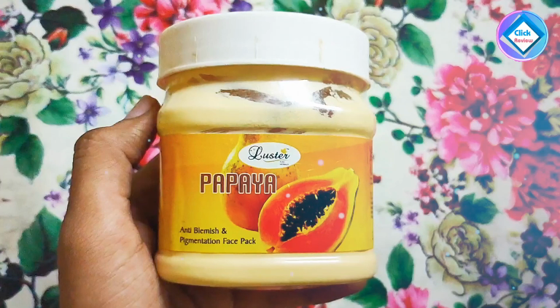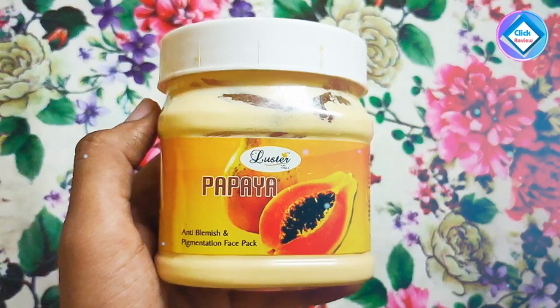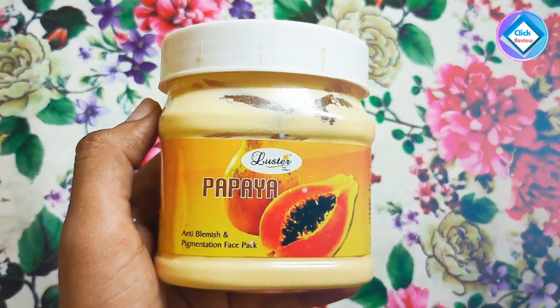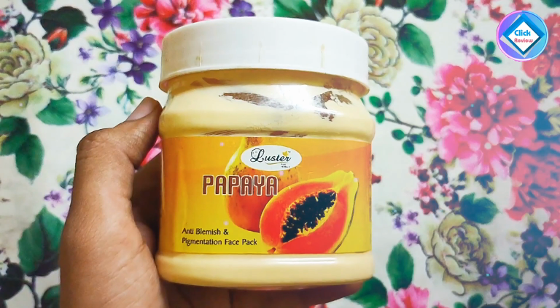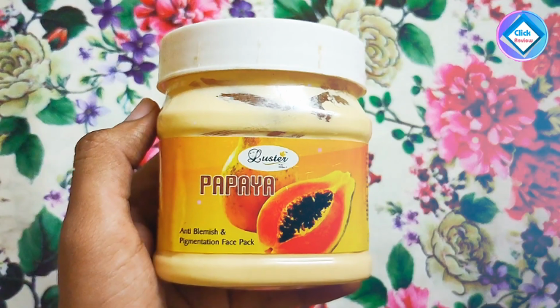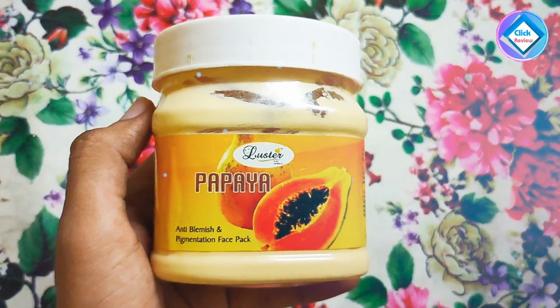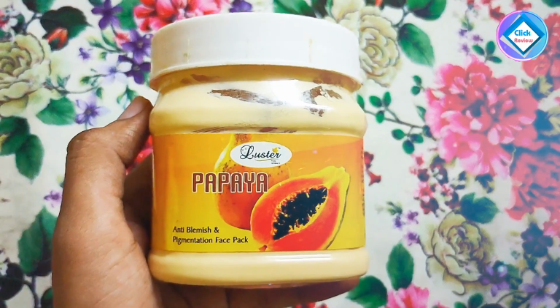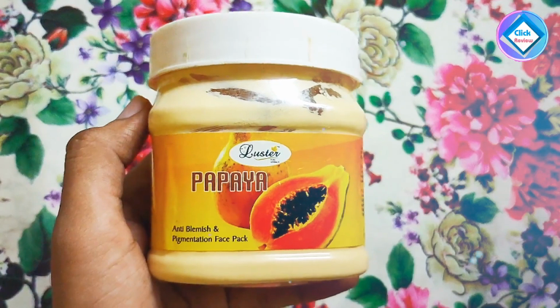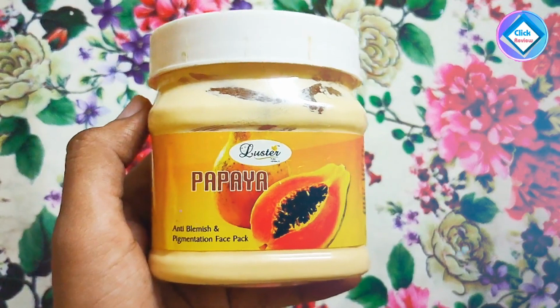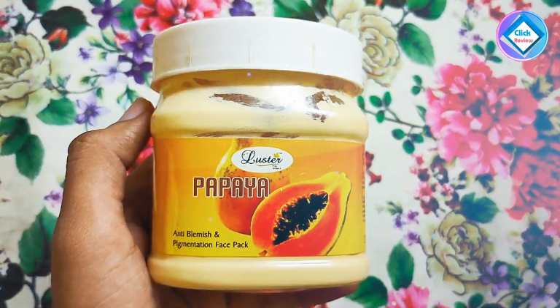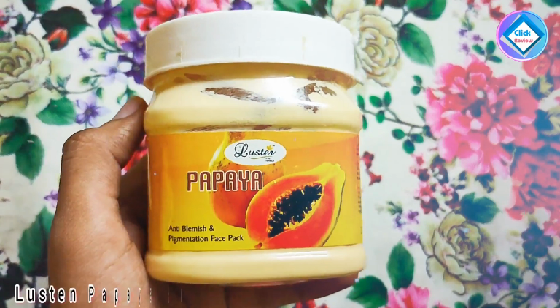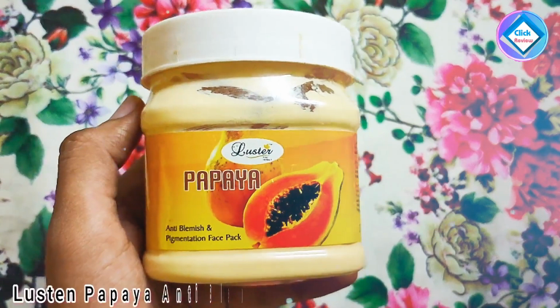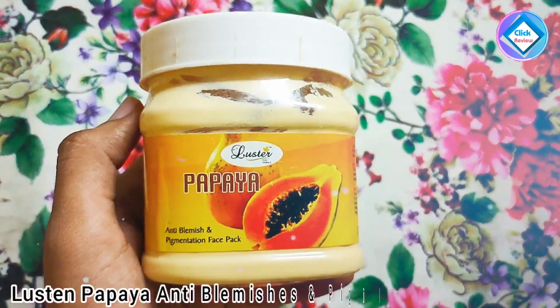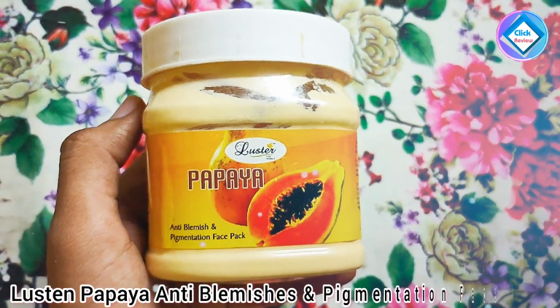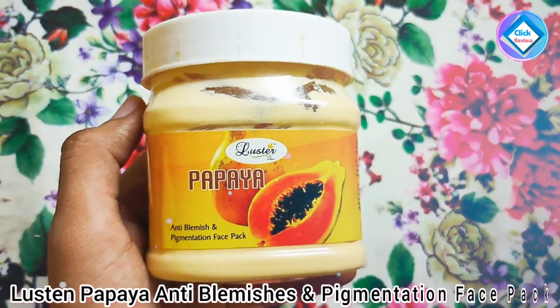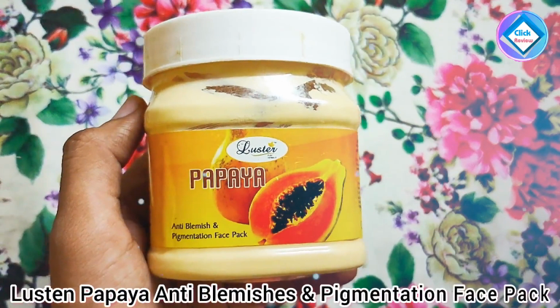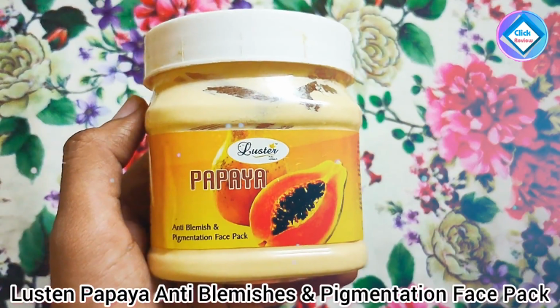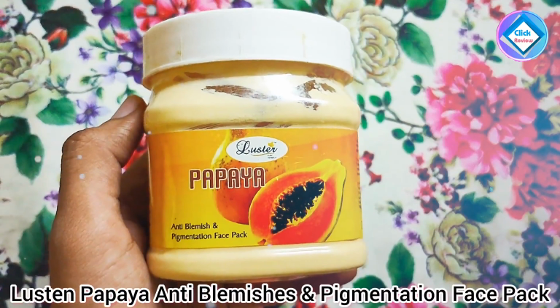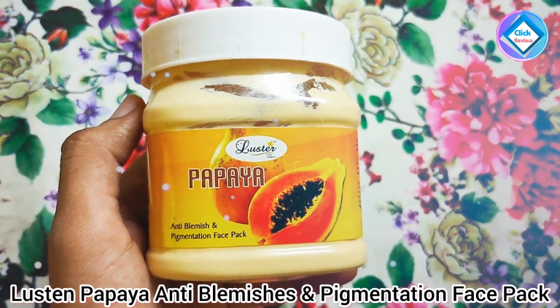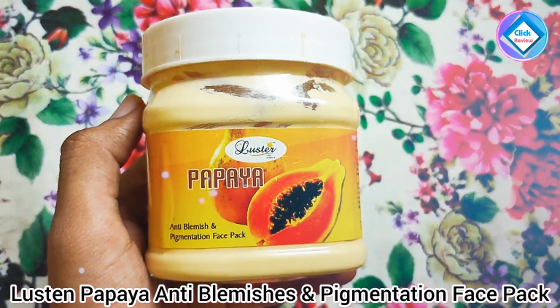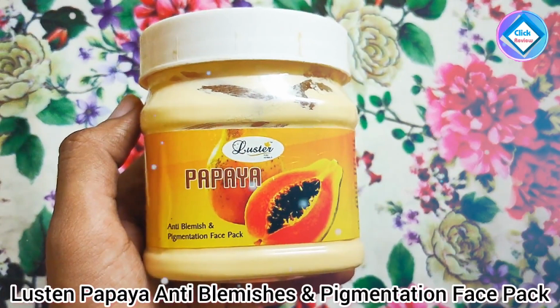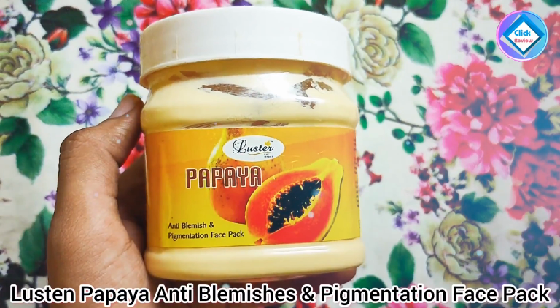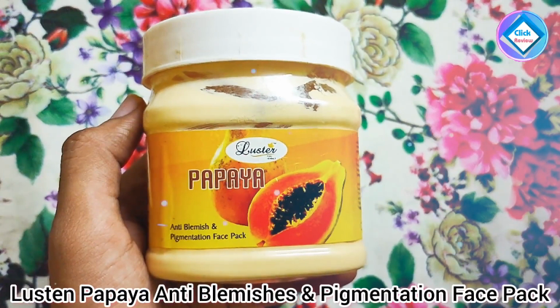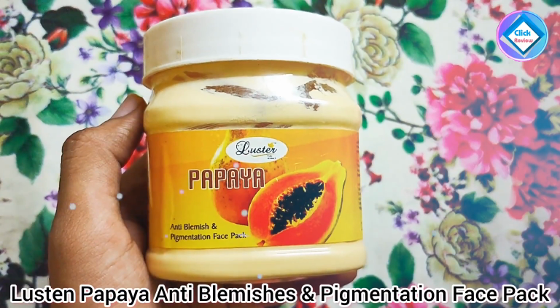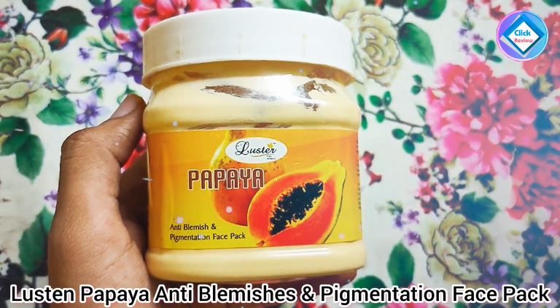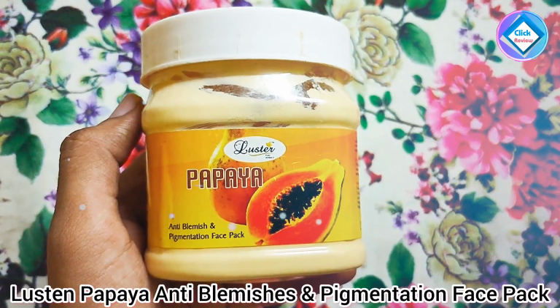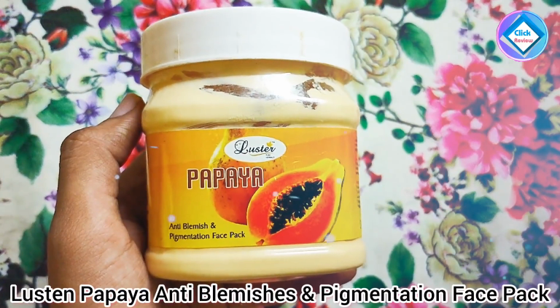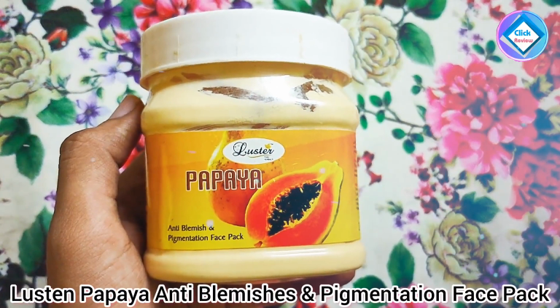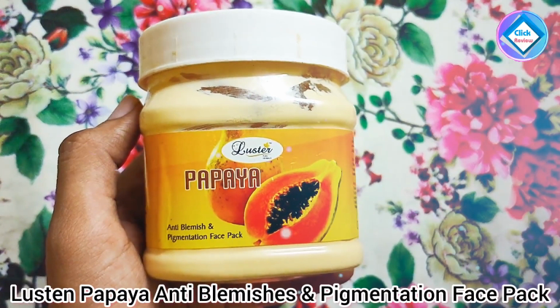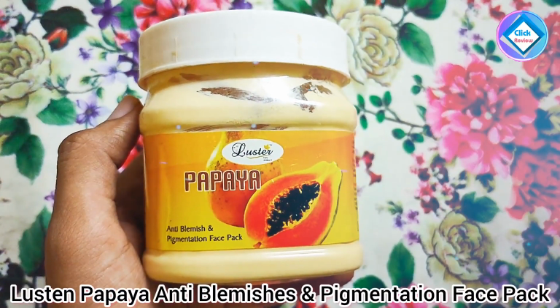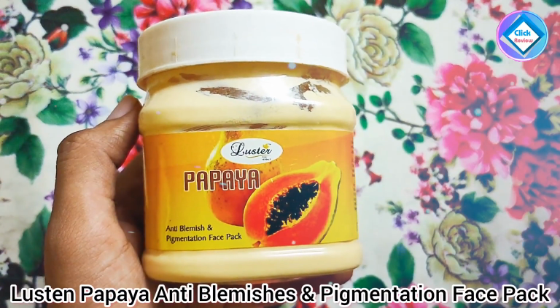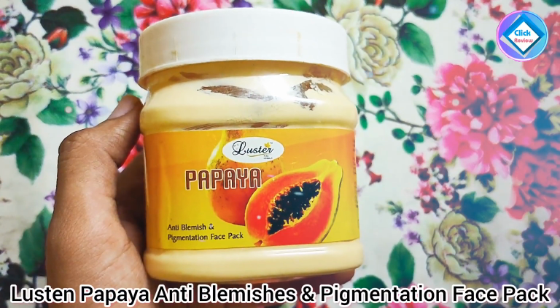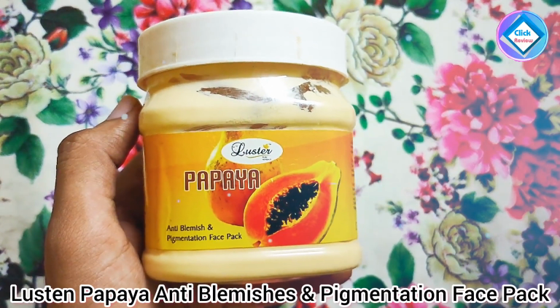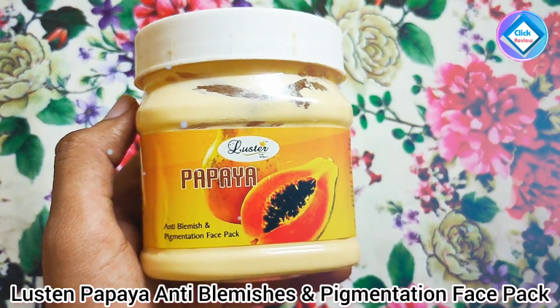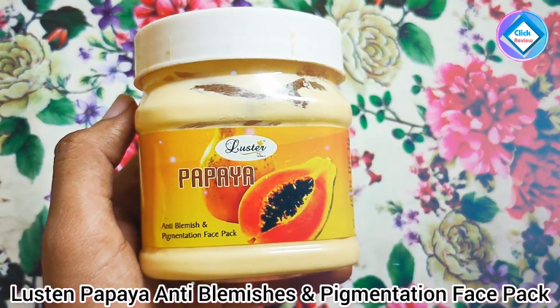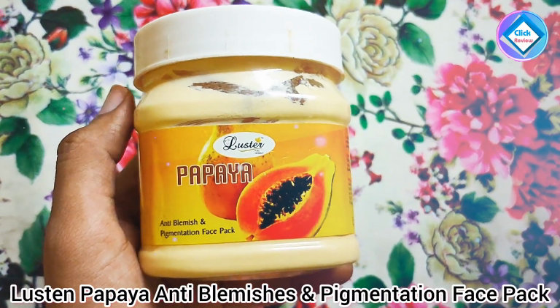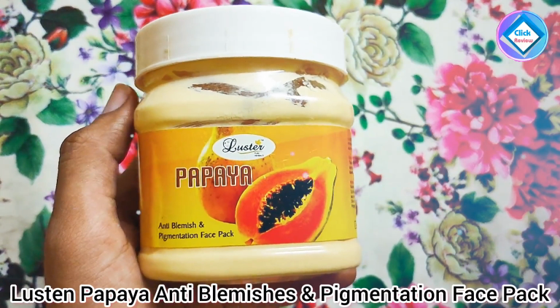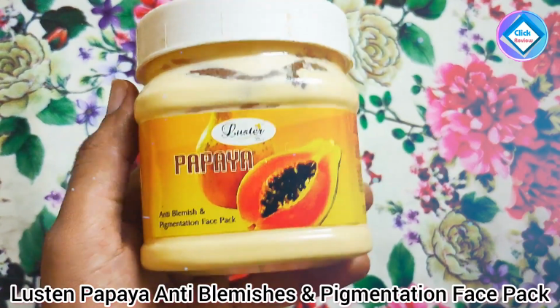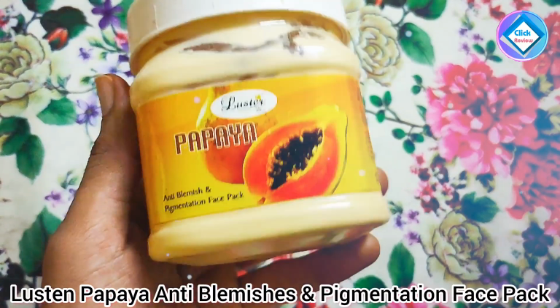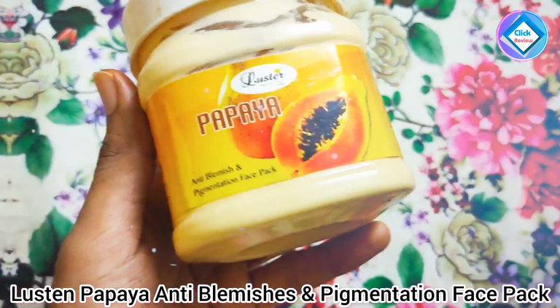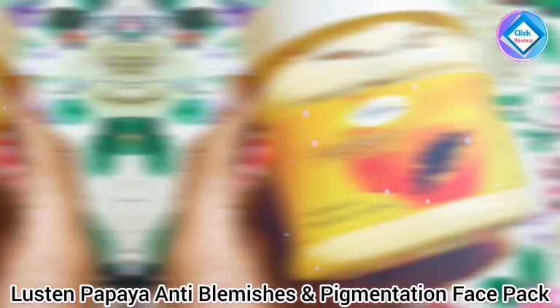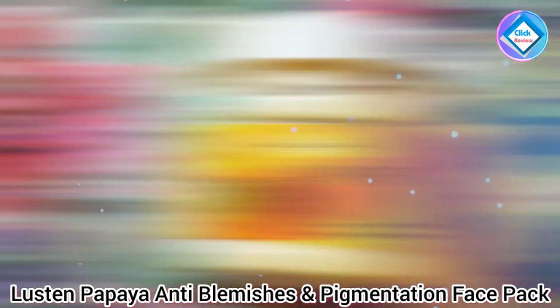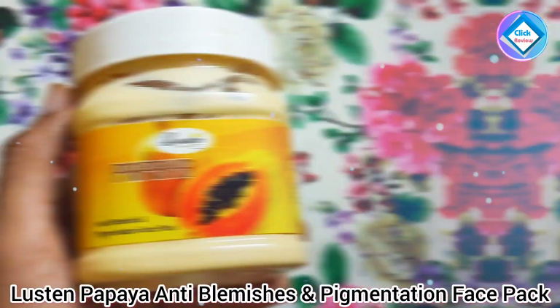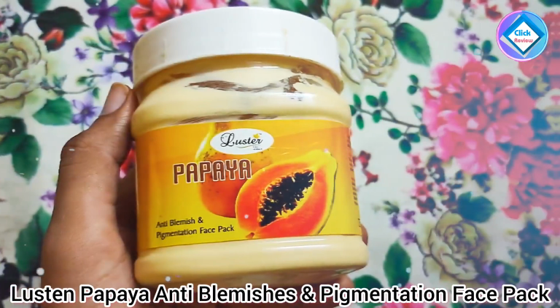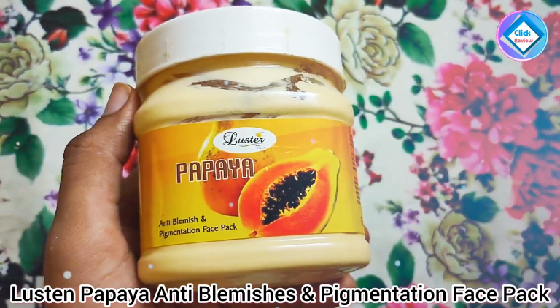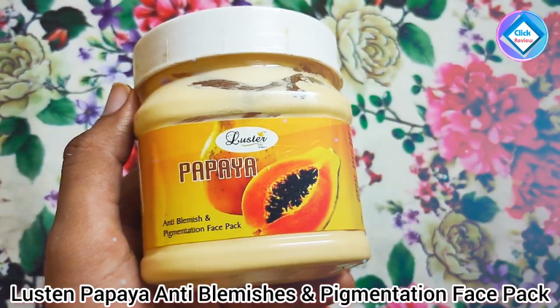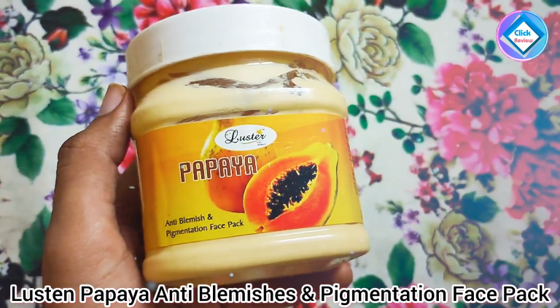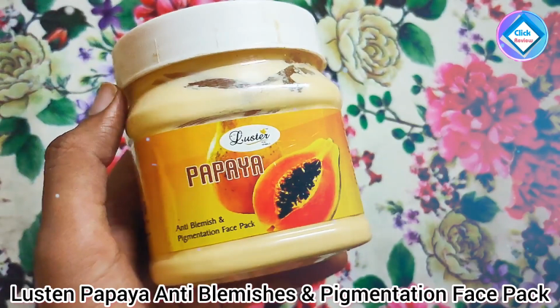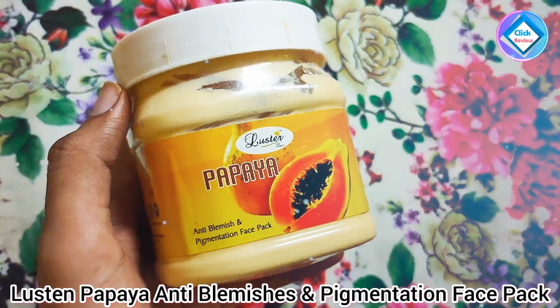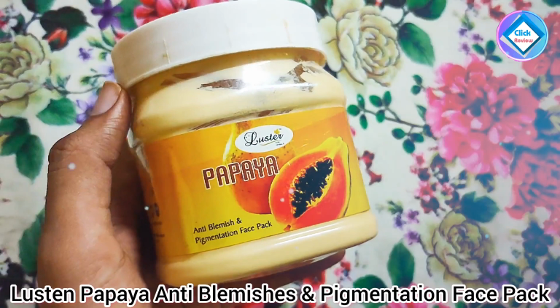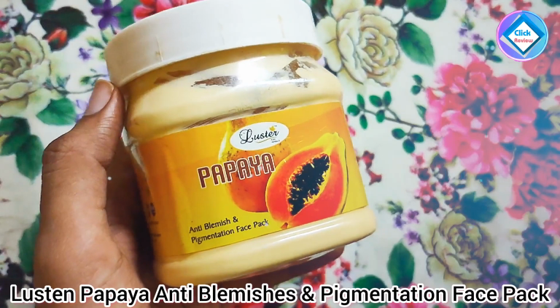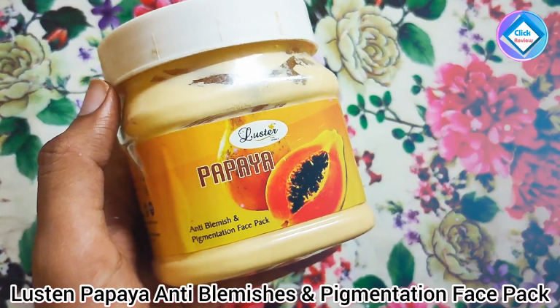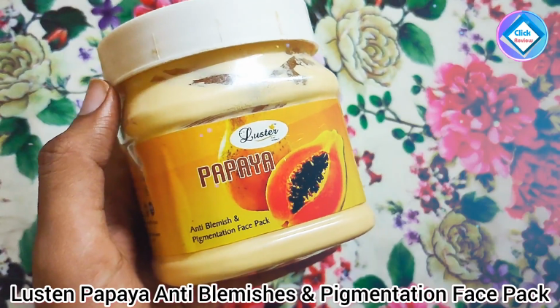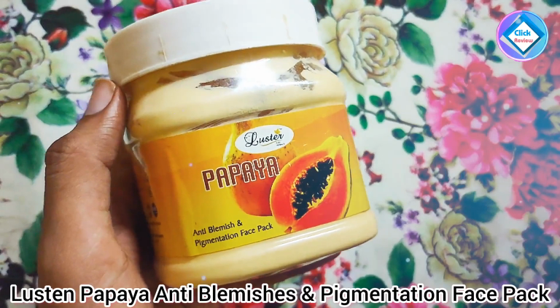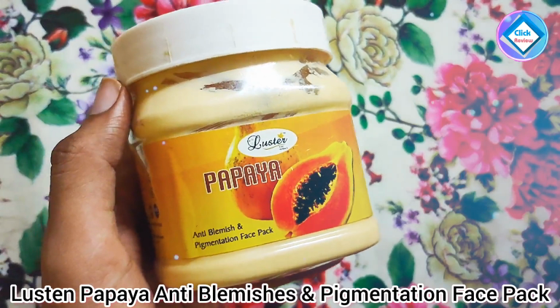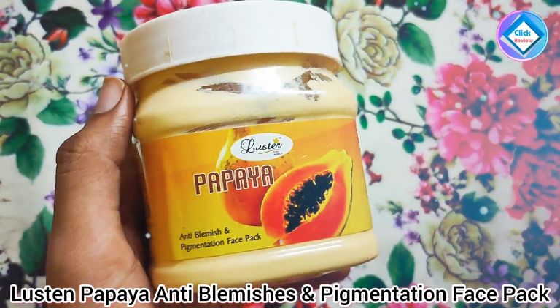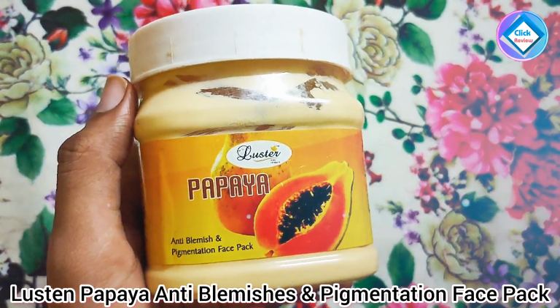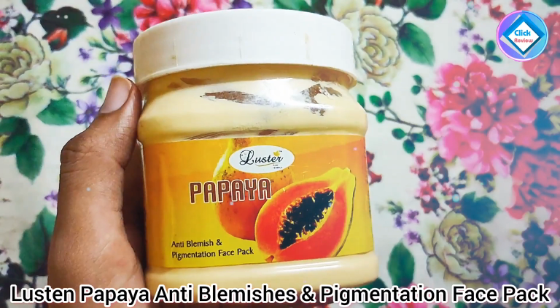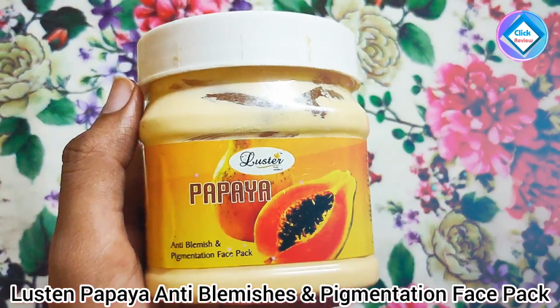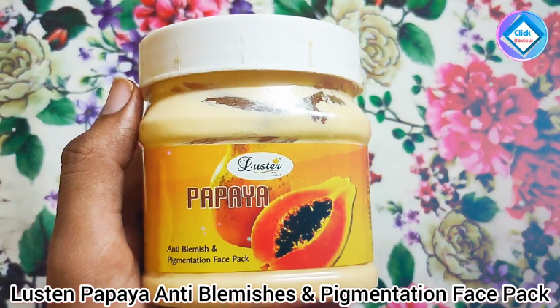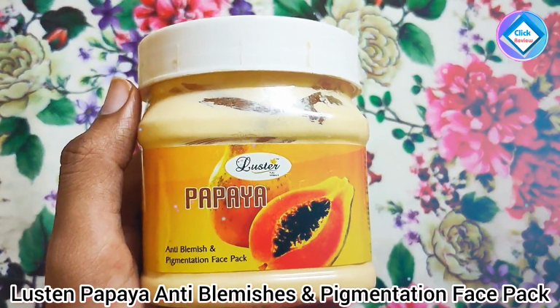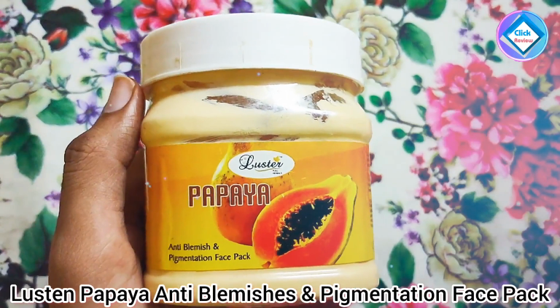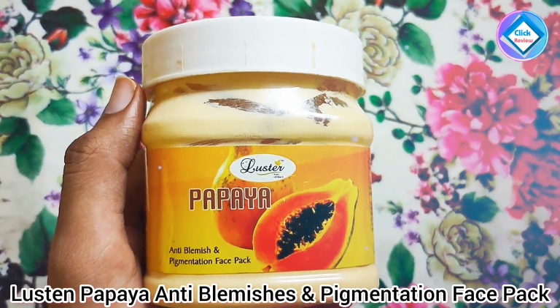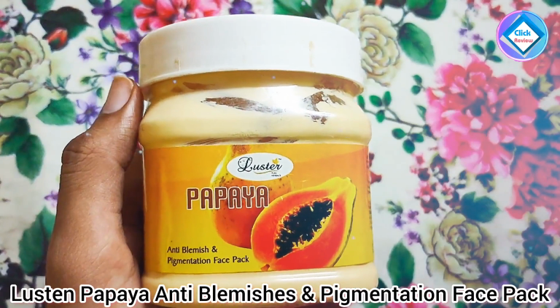Hi friends, in today's video I am going to tell you about the papaya anti-blemishes and pigmentation face pack.